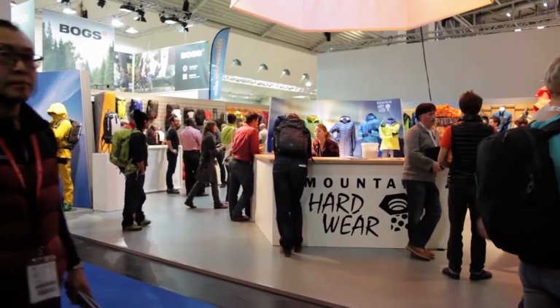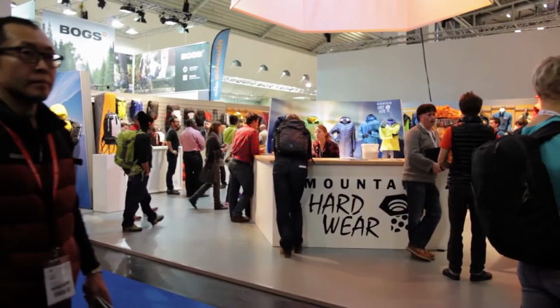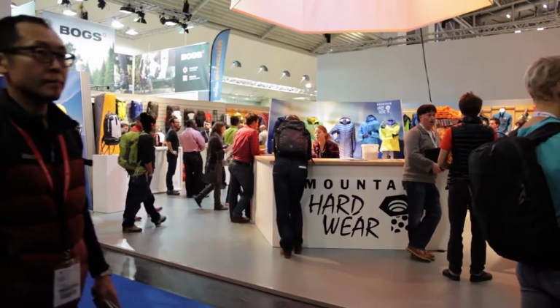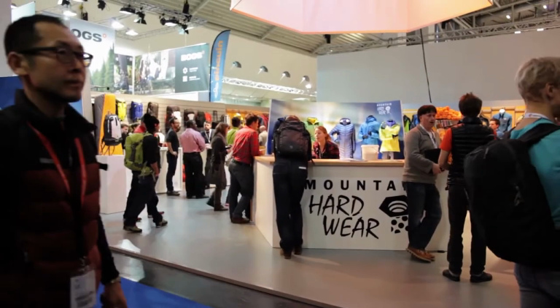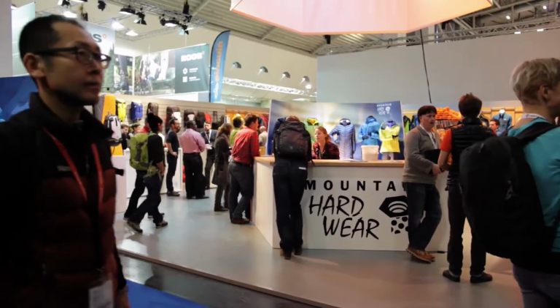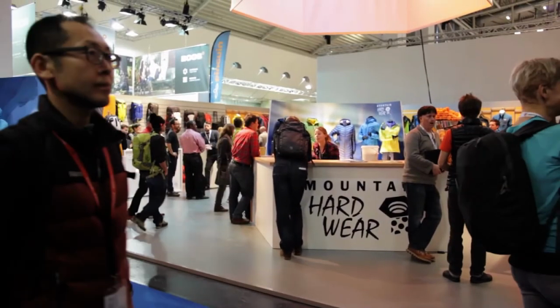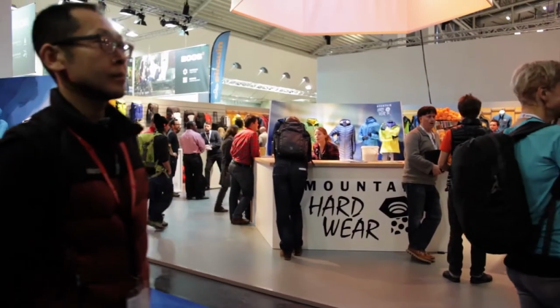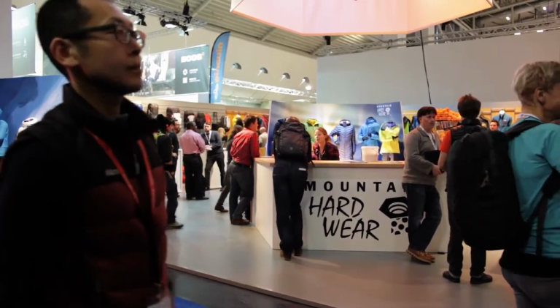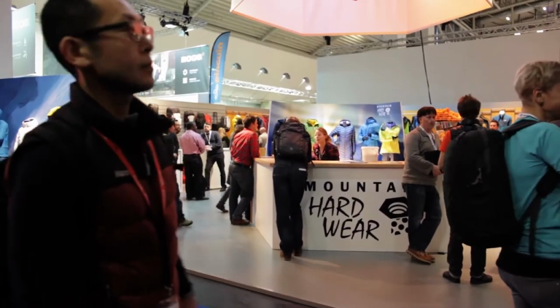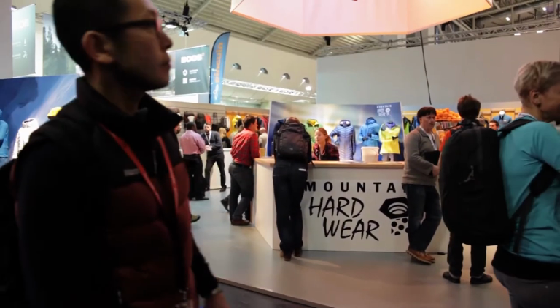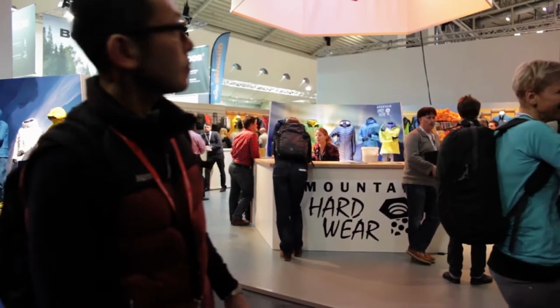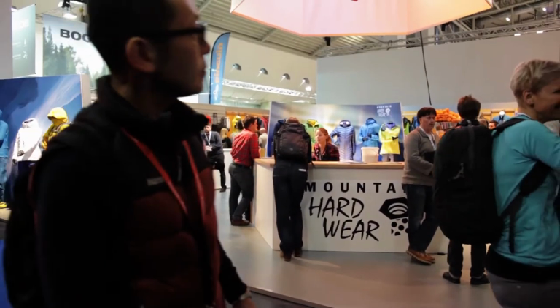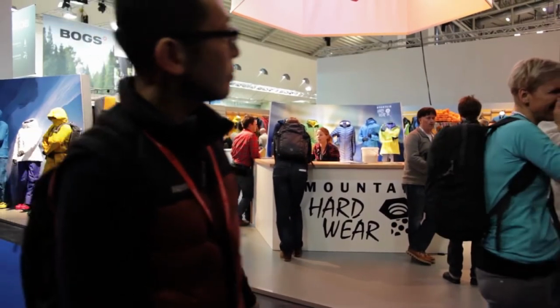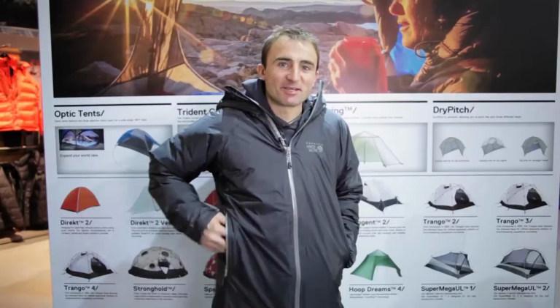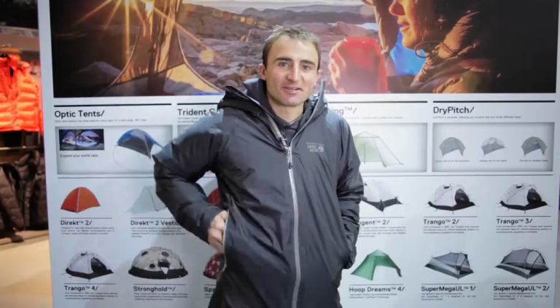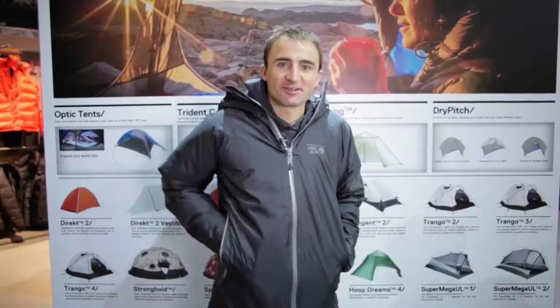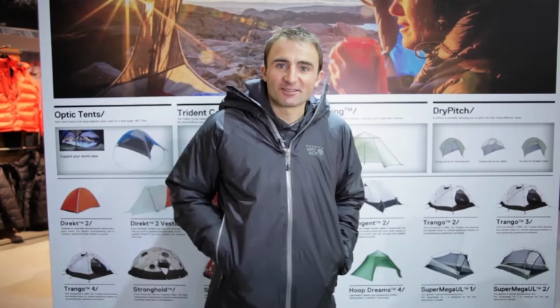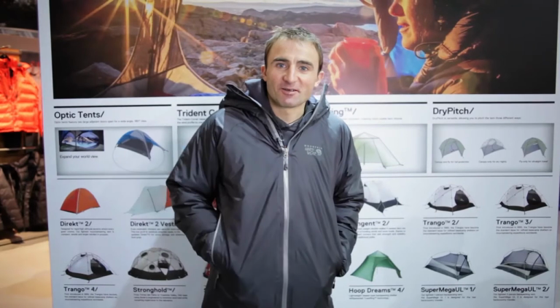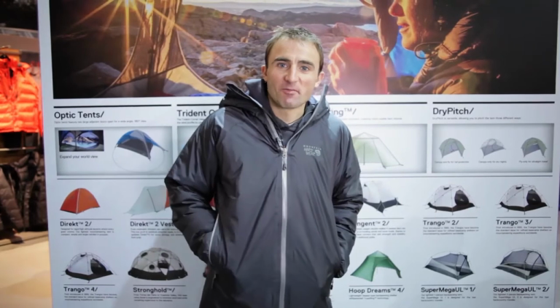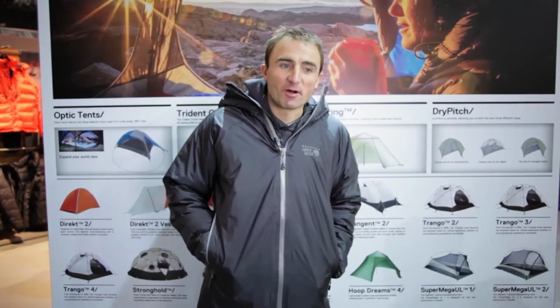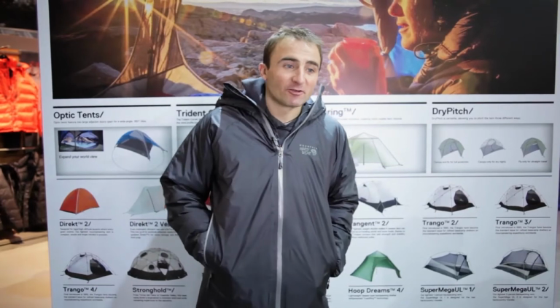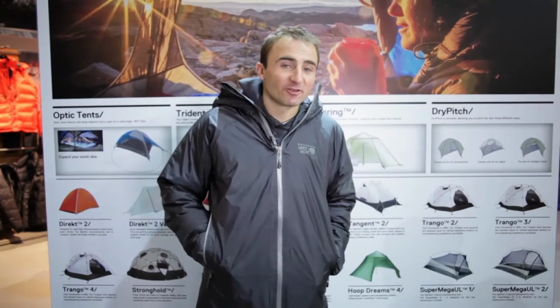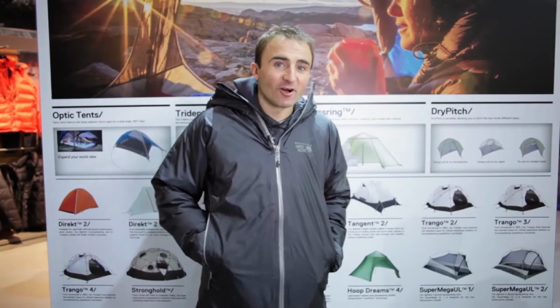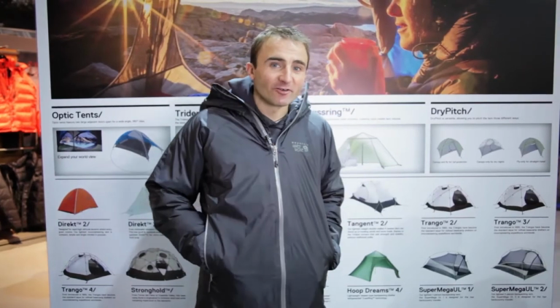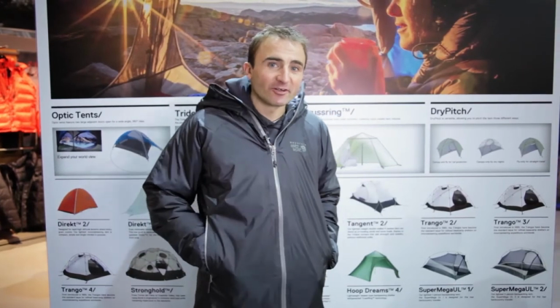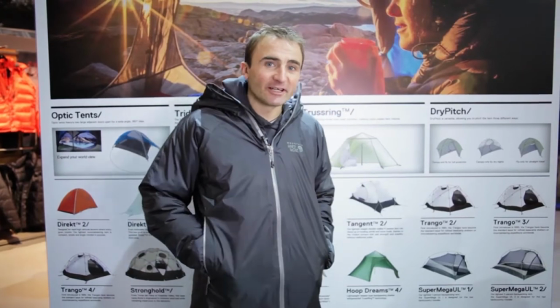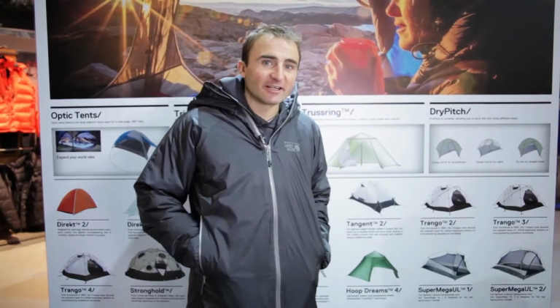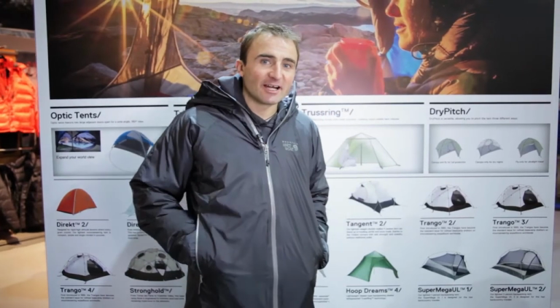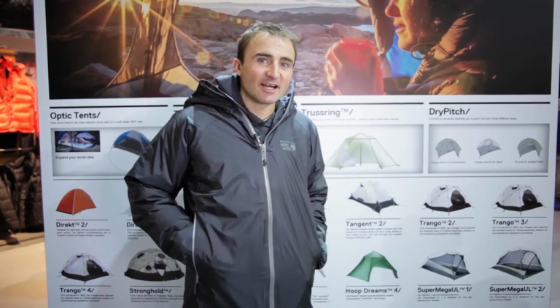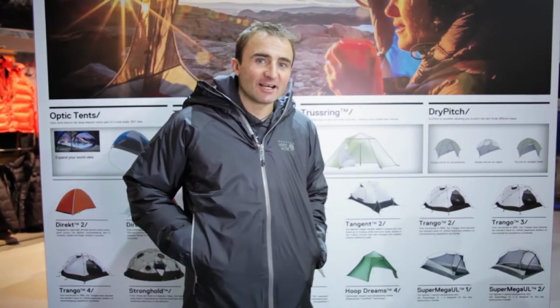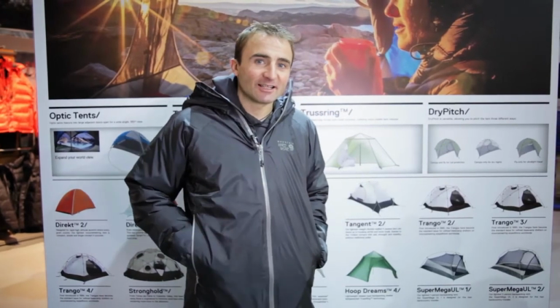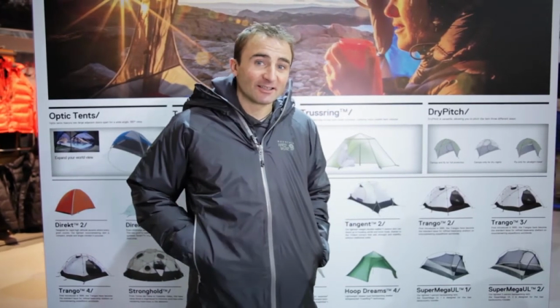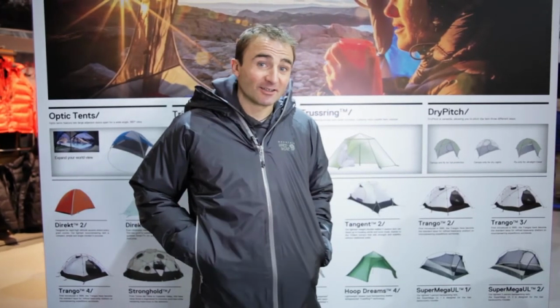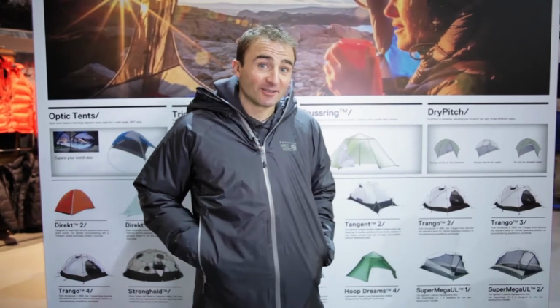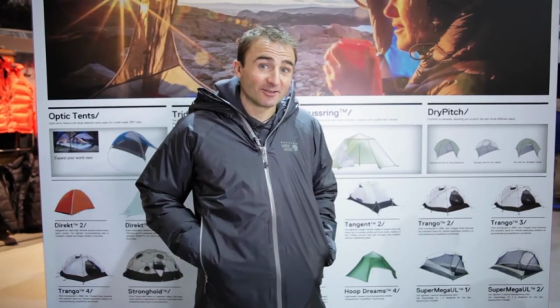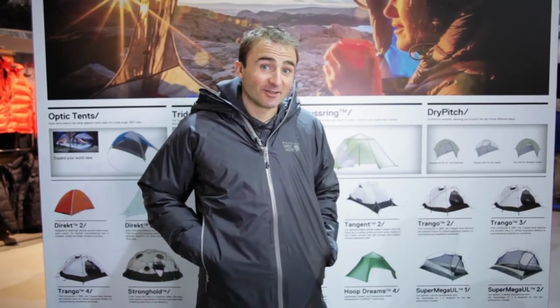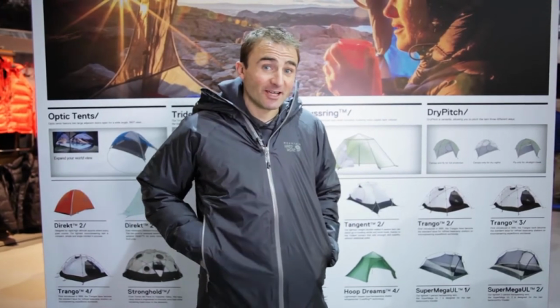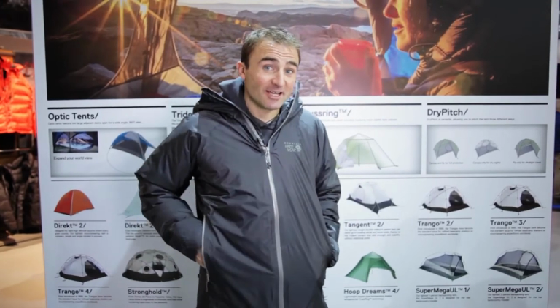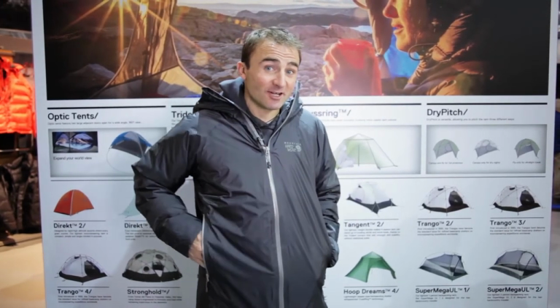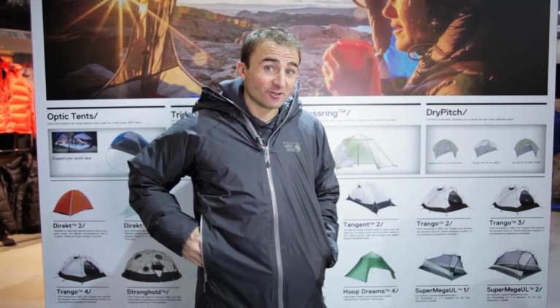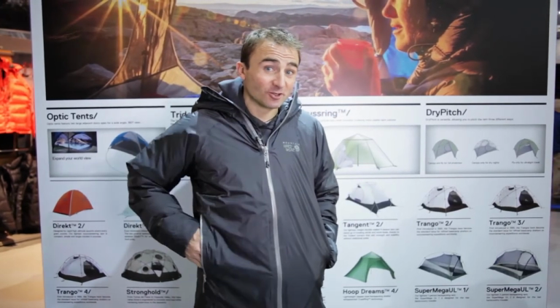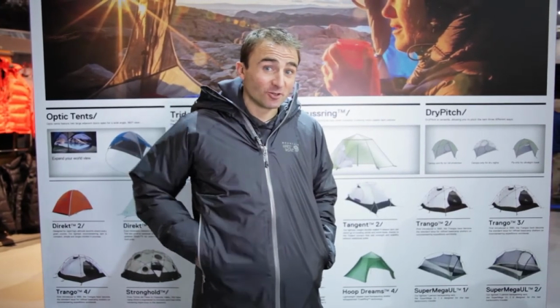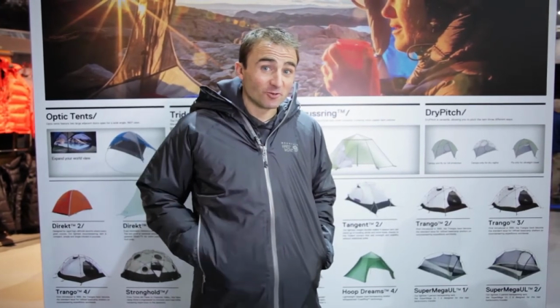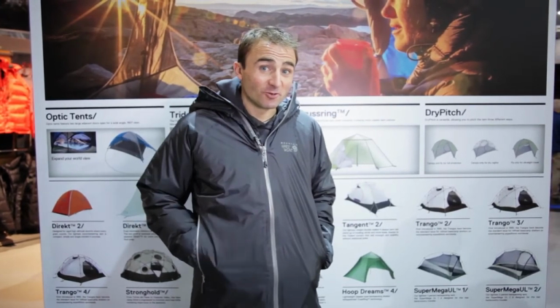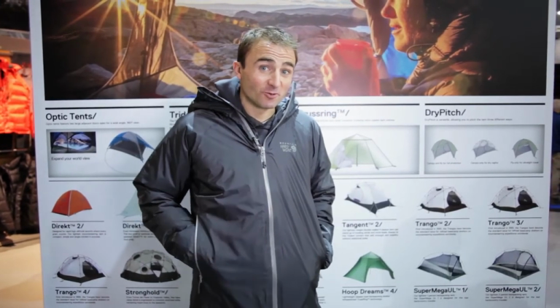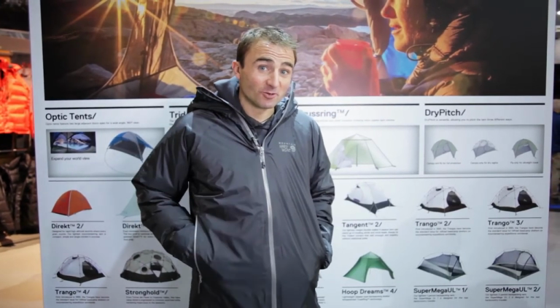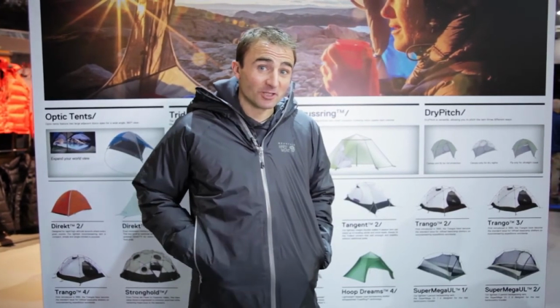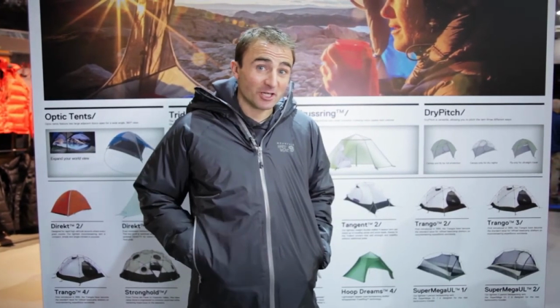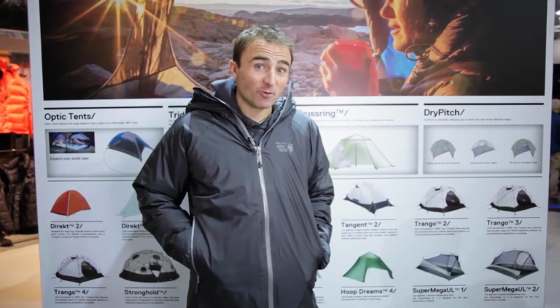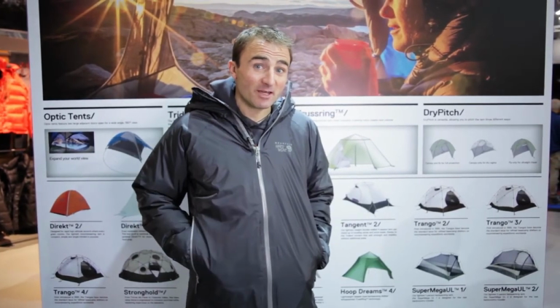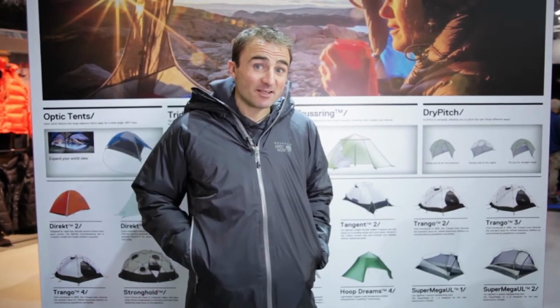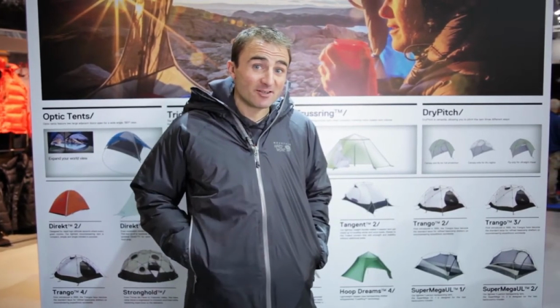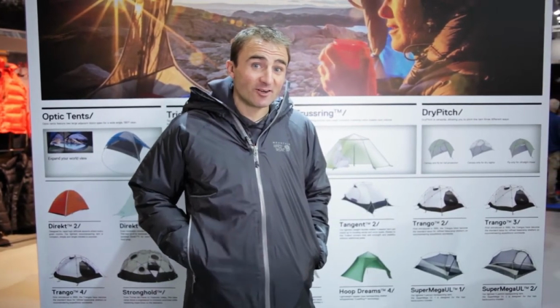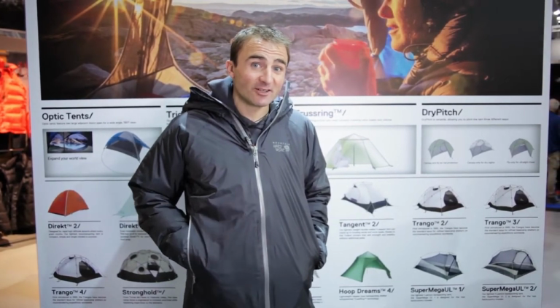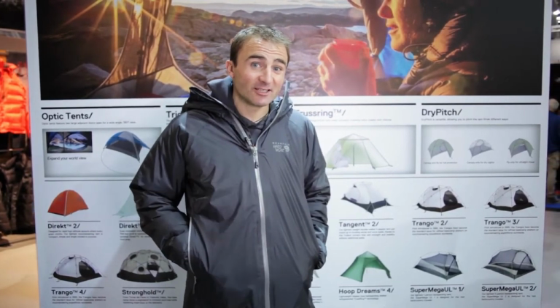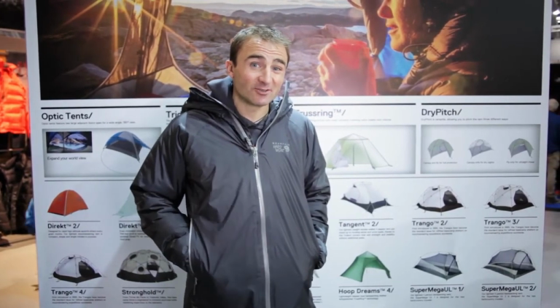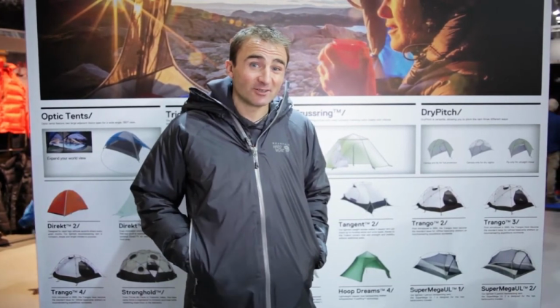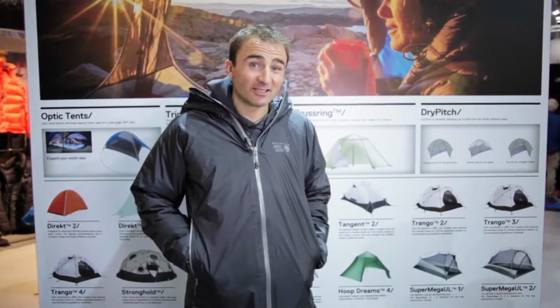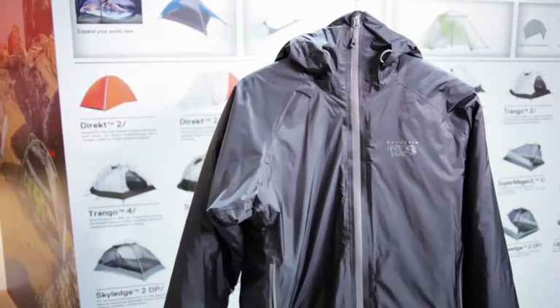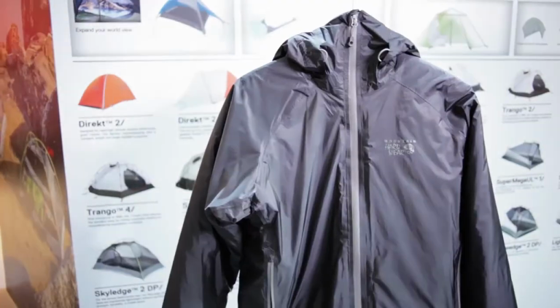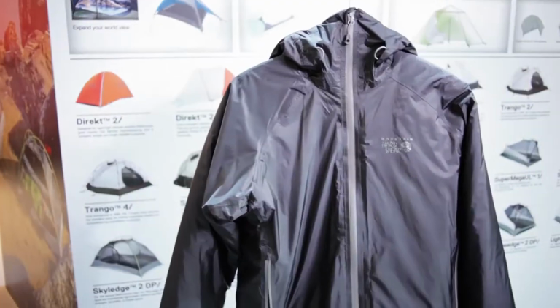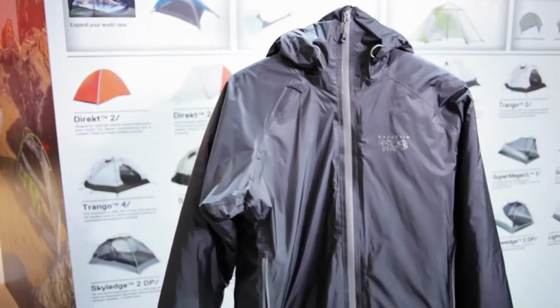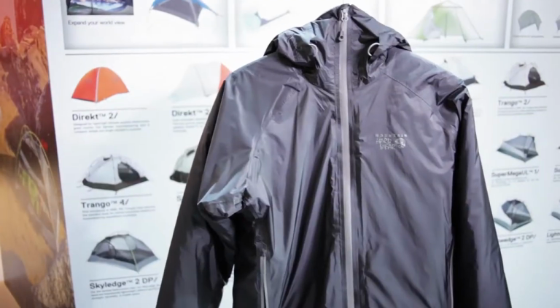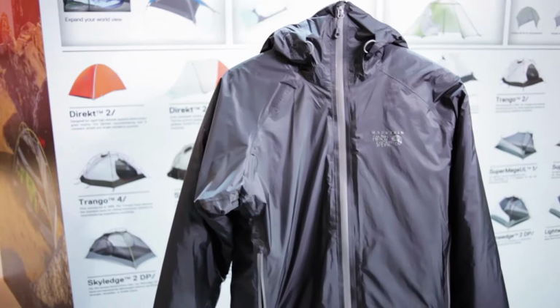I'm Uli Steck. I'm here at Mountain Hardware and today I'm going to show you the Quasar Insulated Jacket.